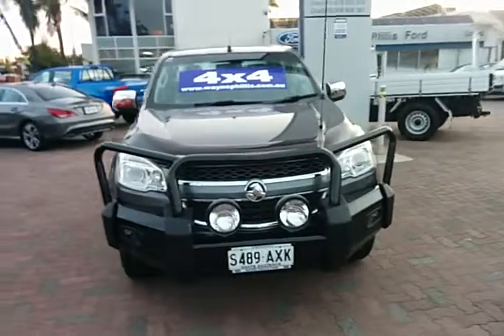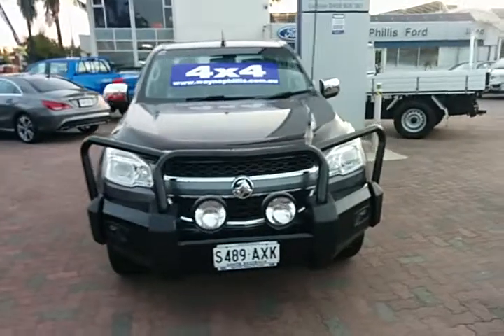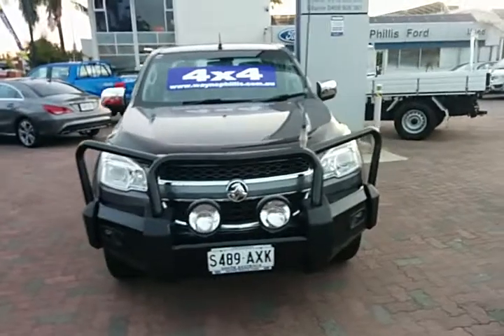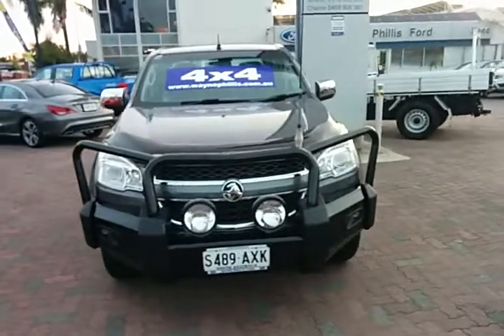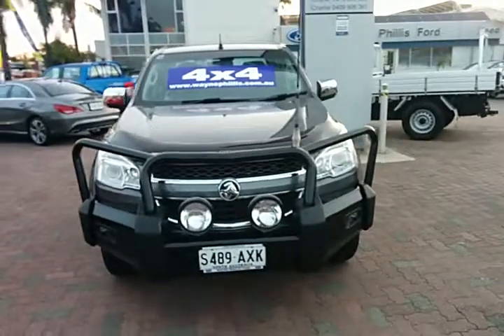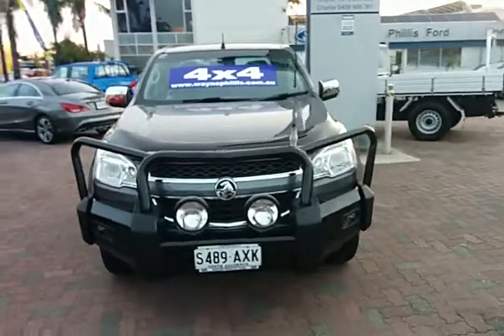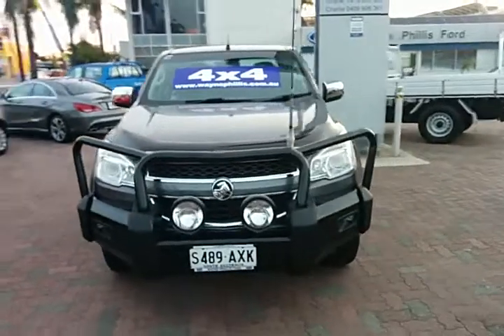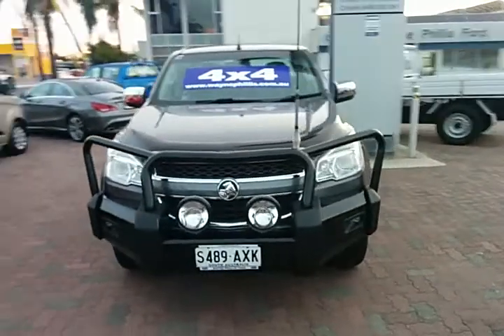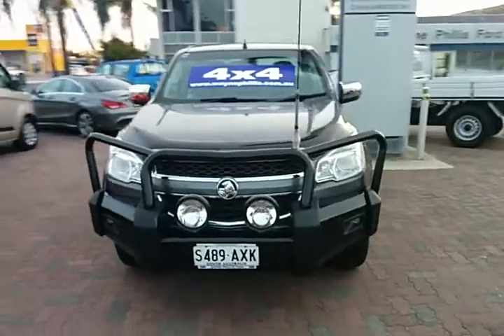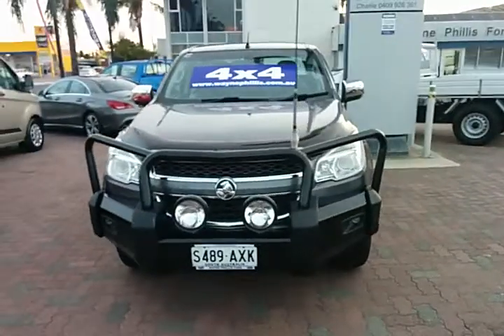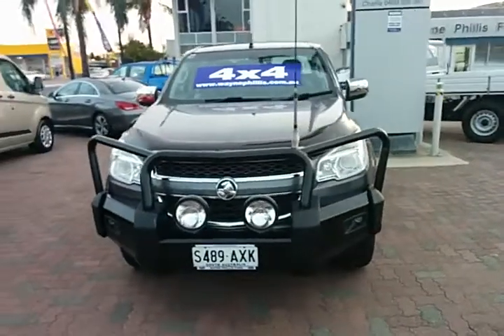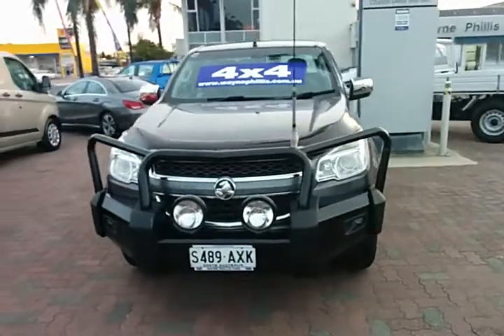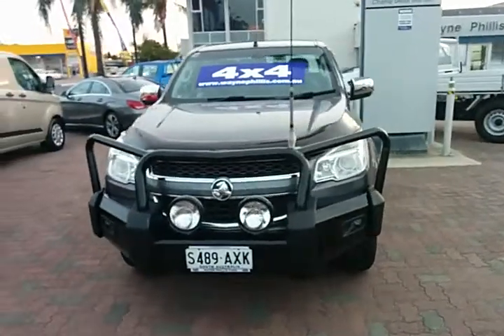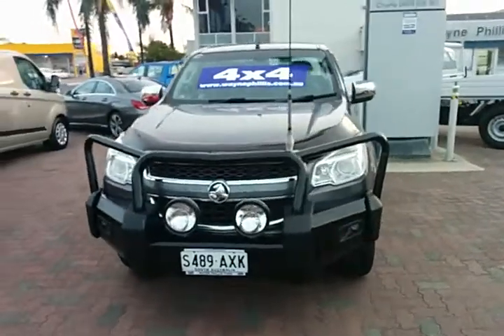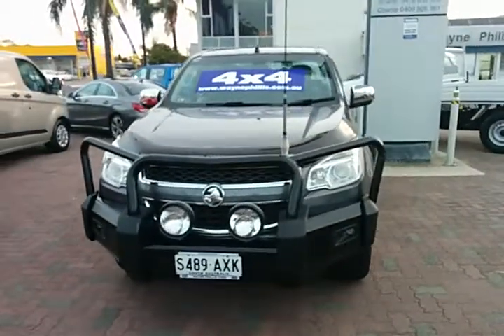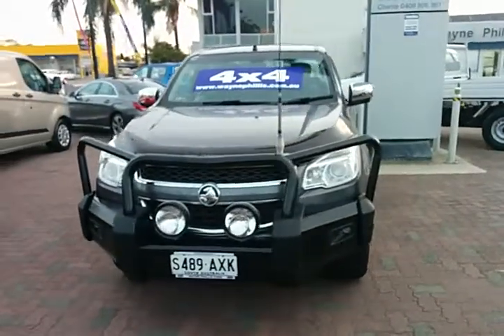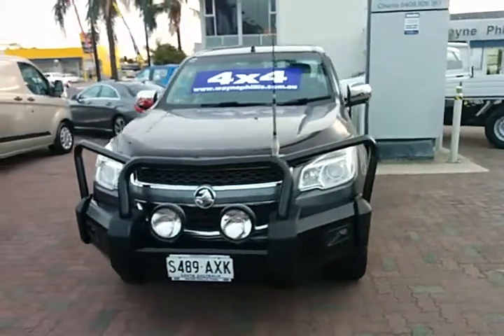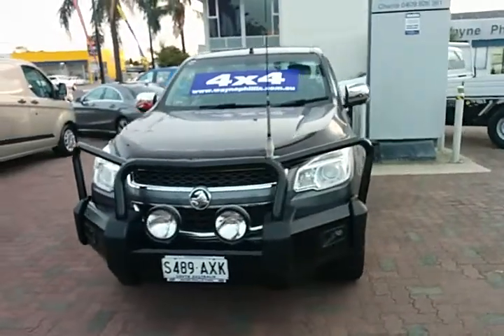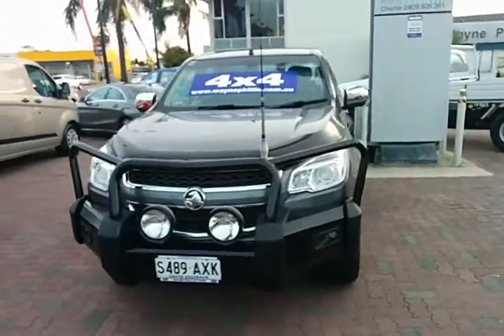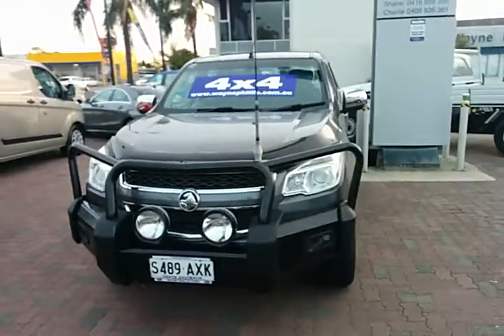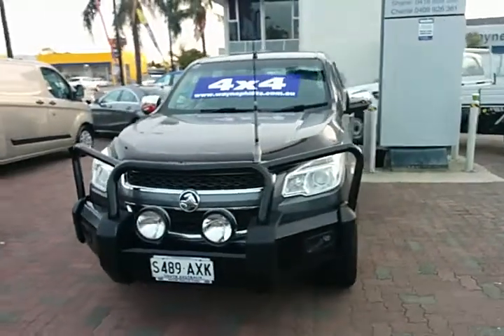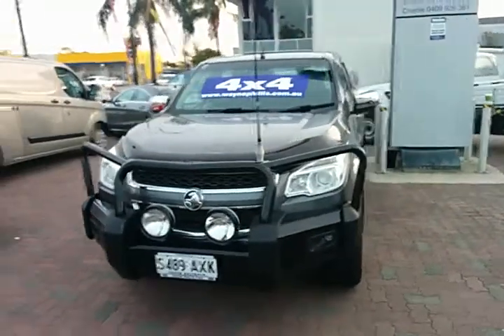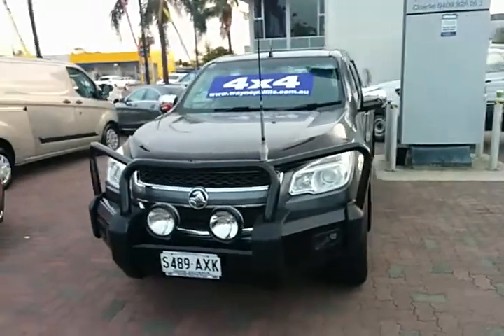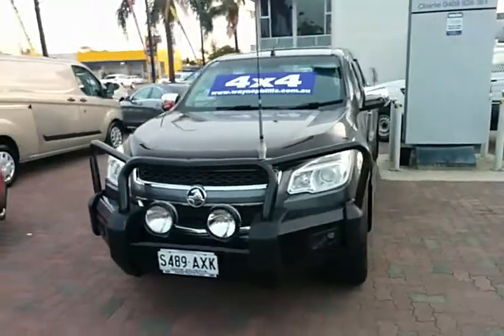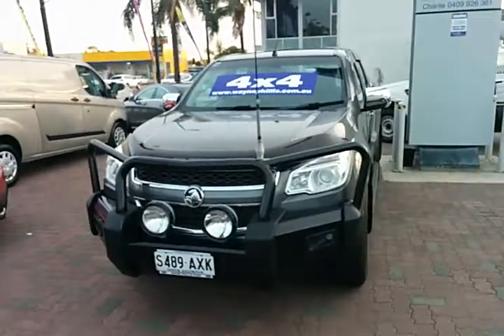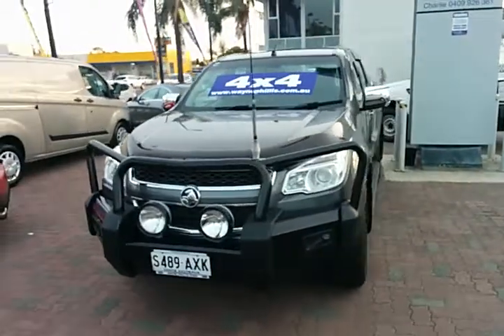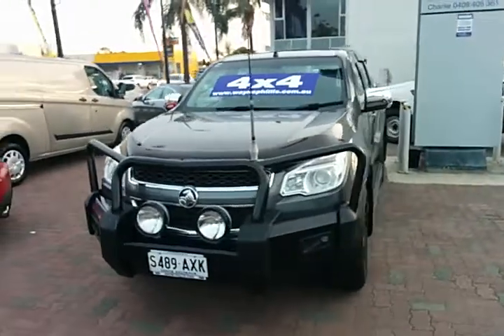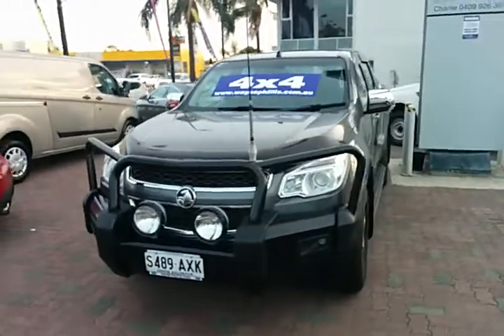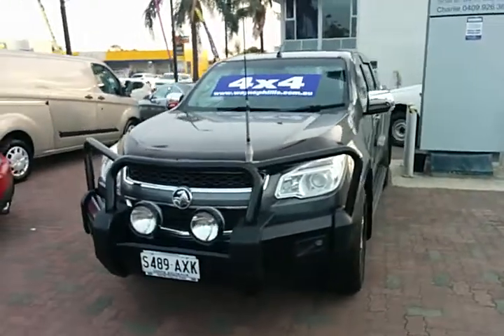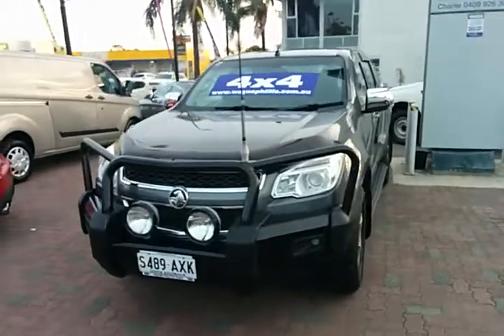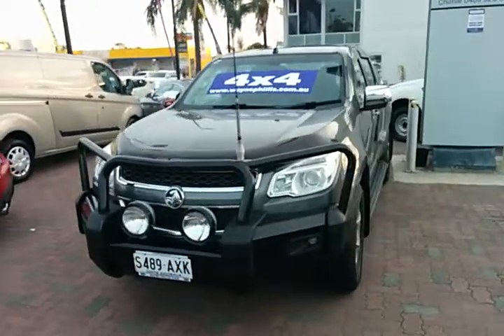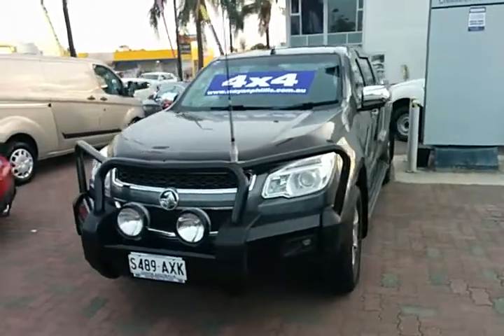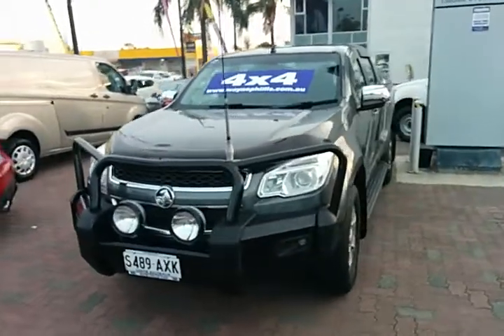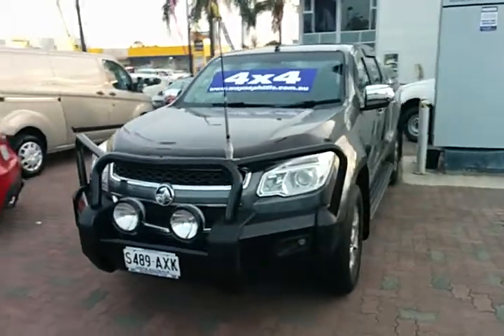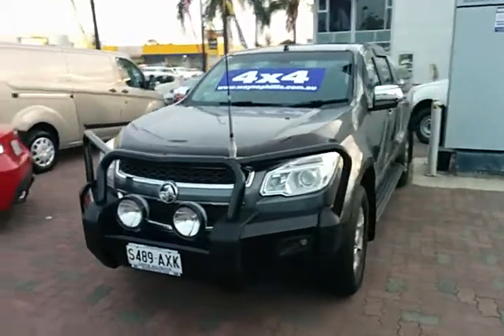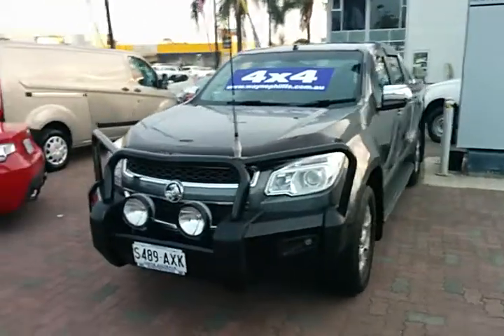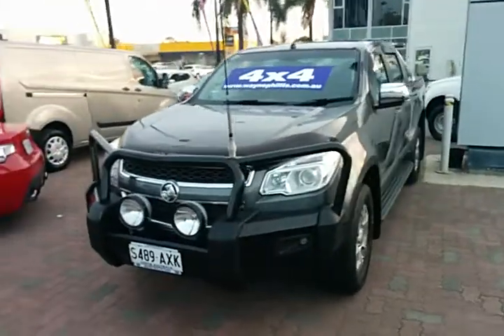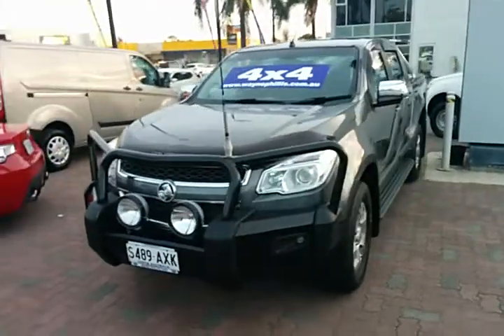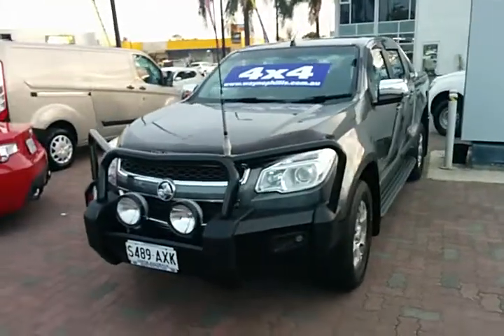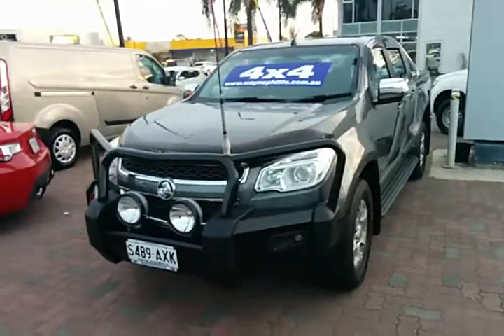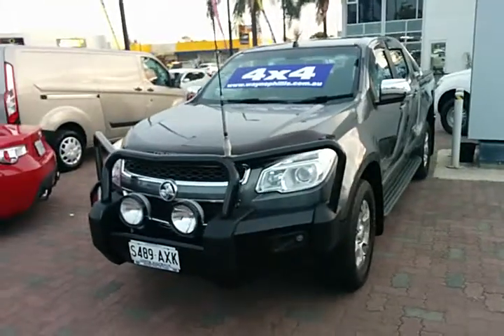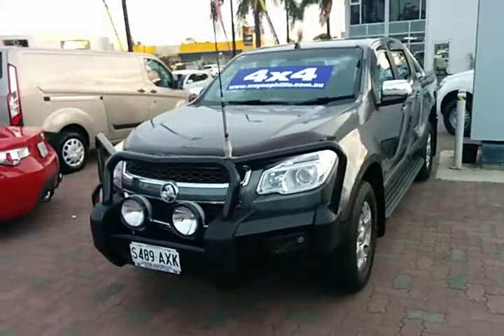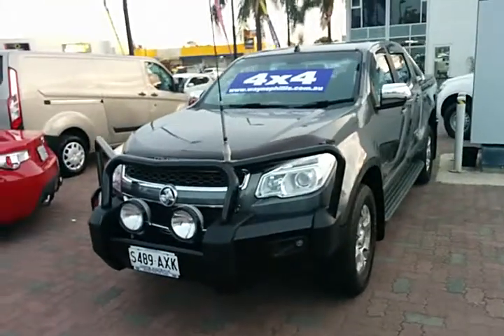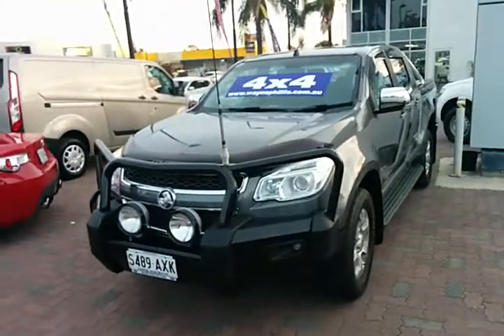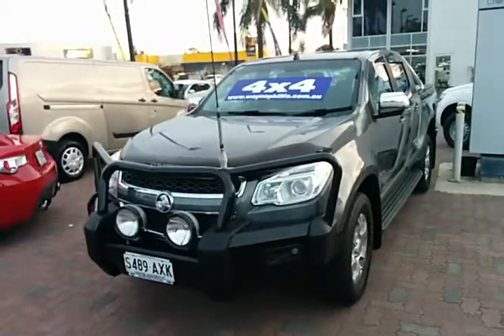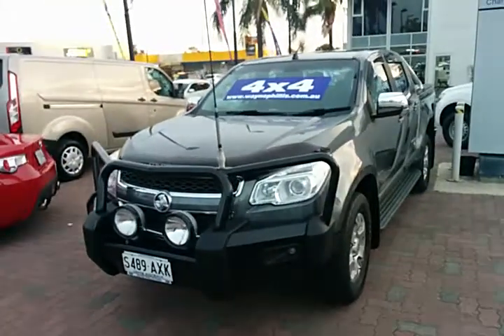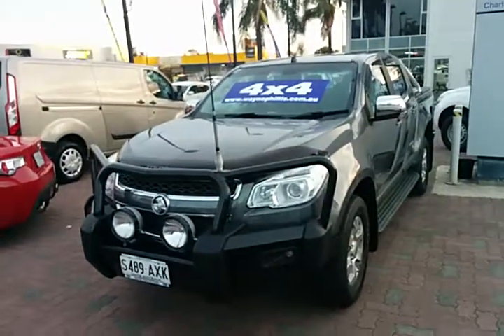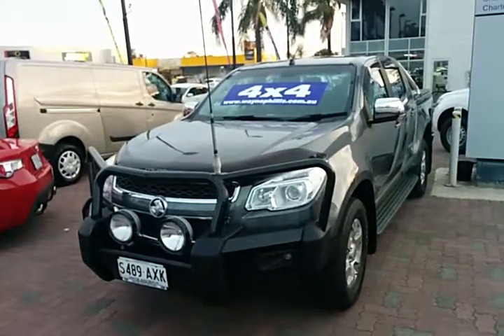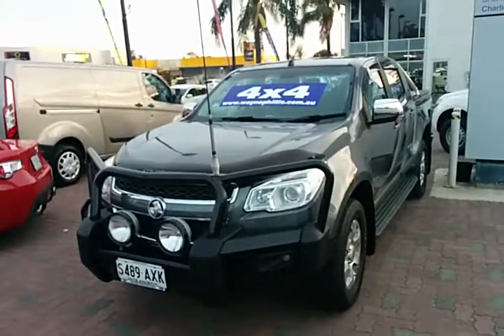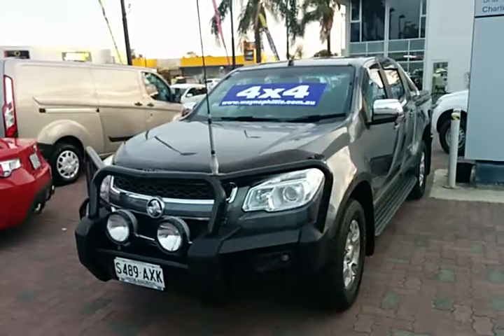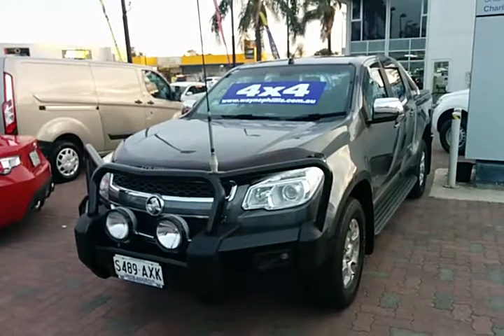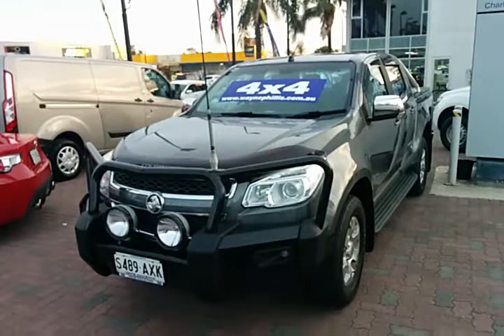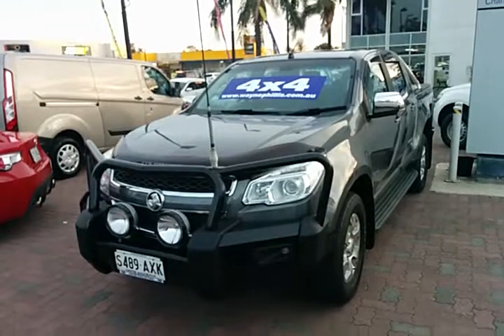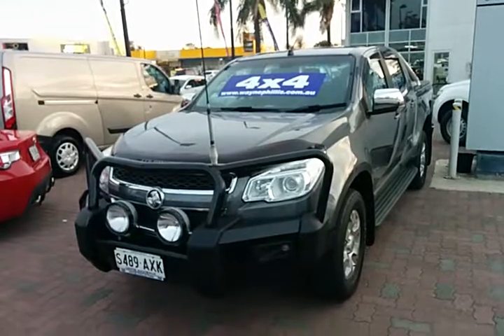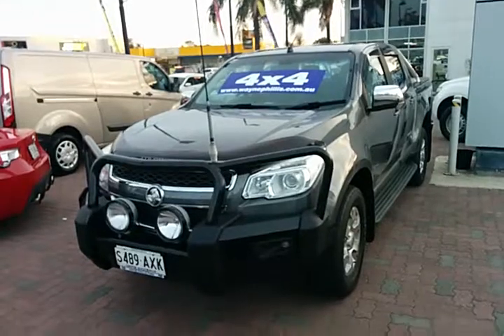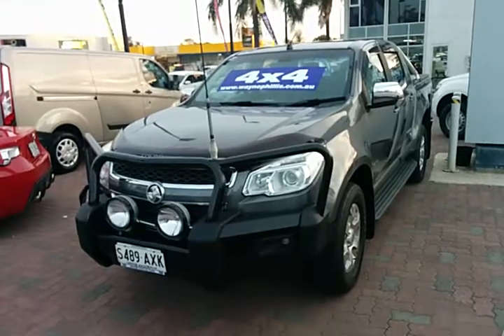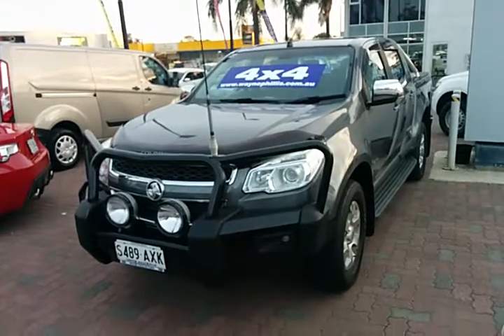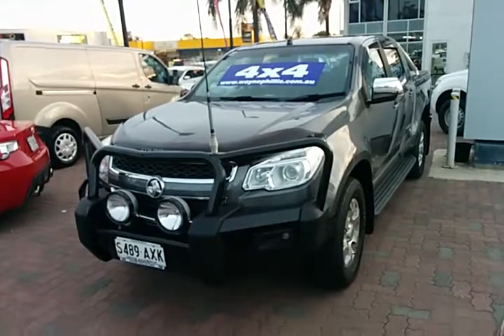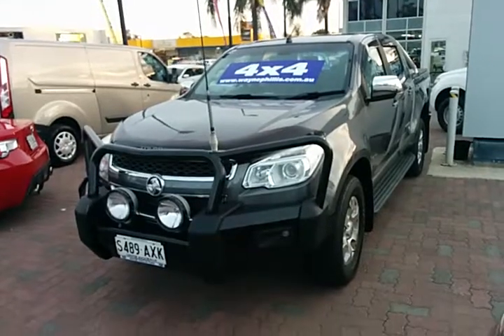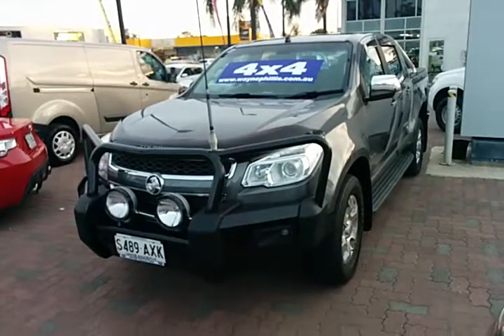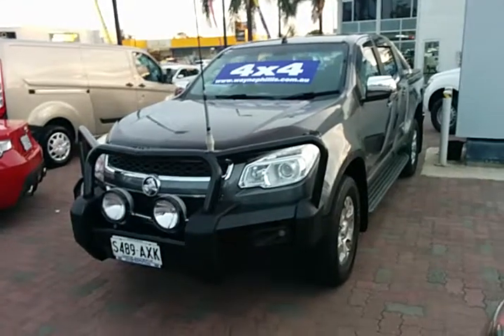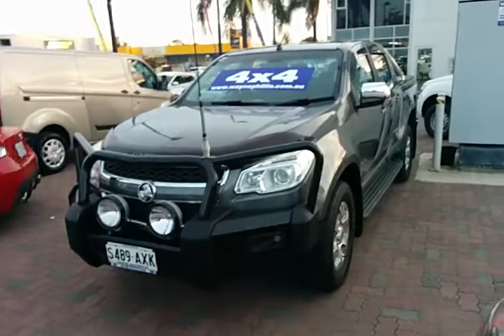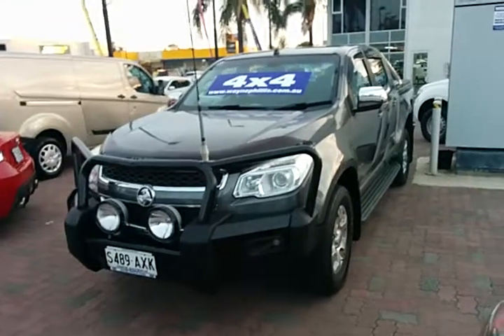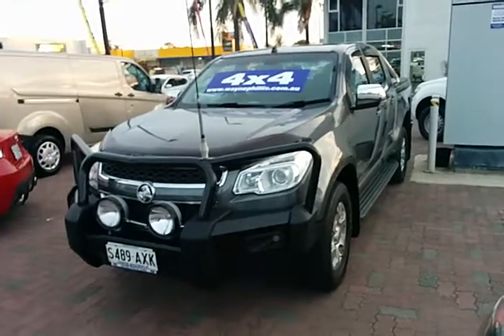I thought I'd send through the virtual video like I said, so you could have a good look over this dual-cab ute.